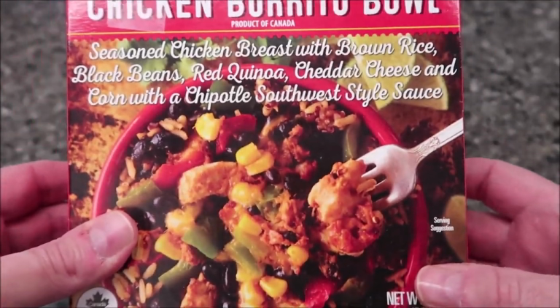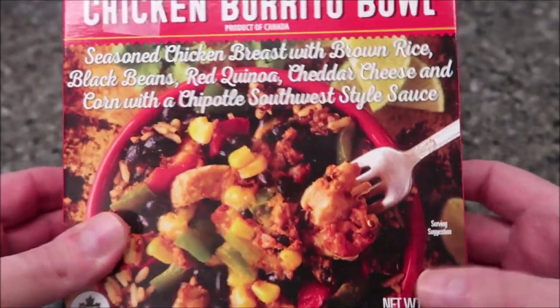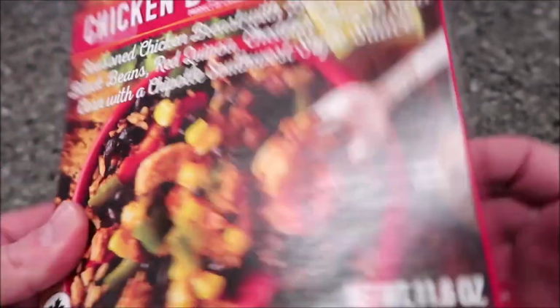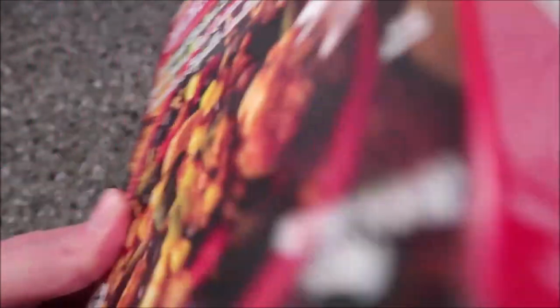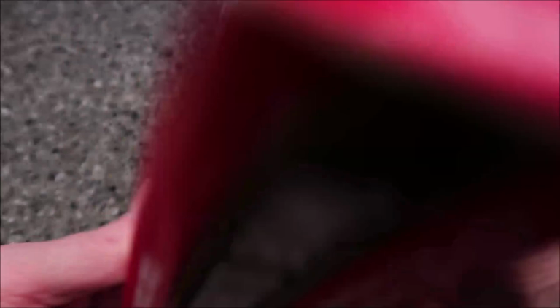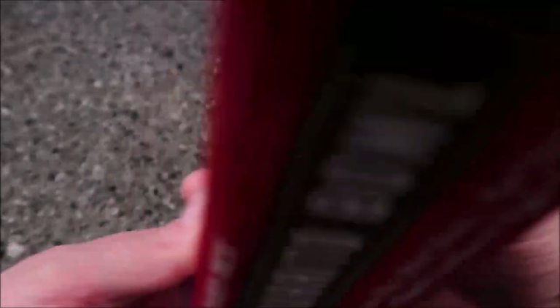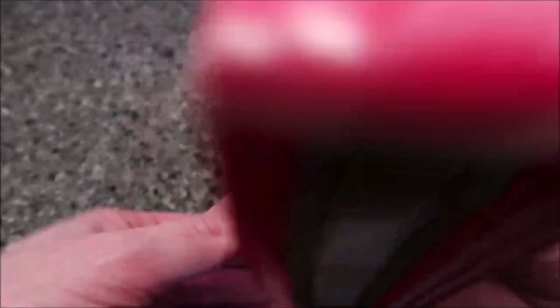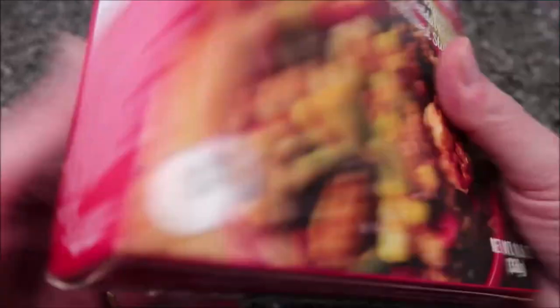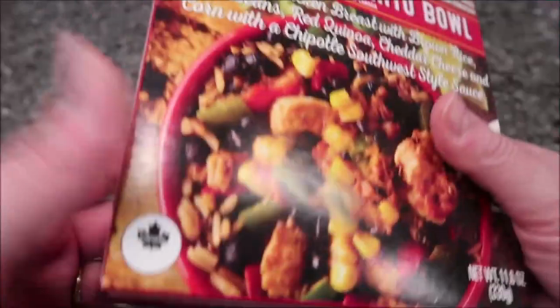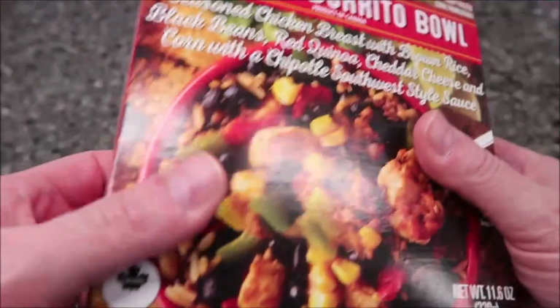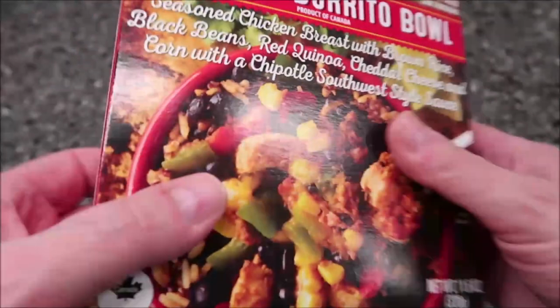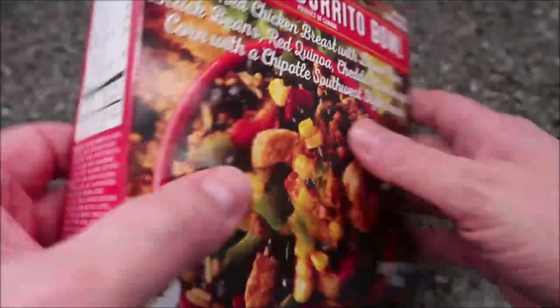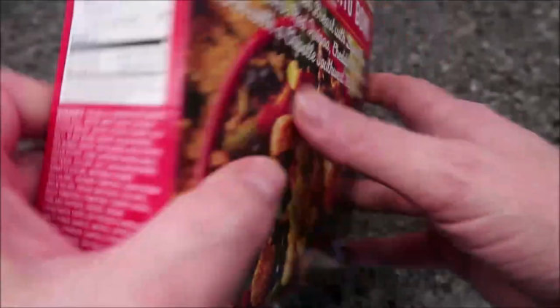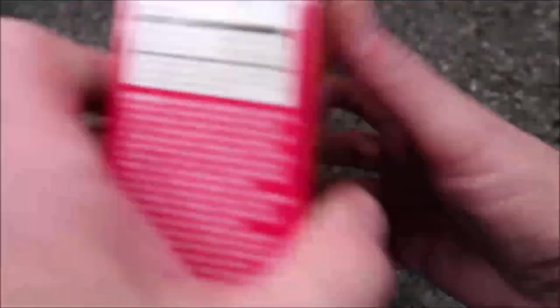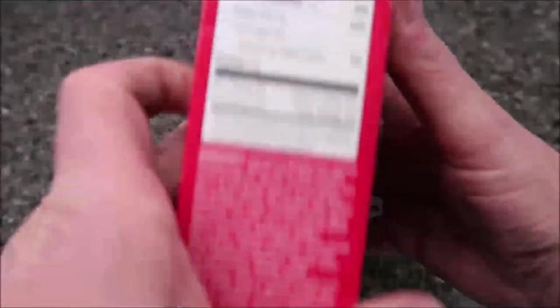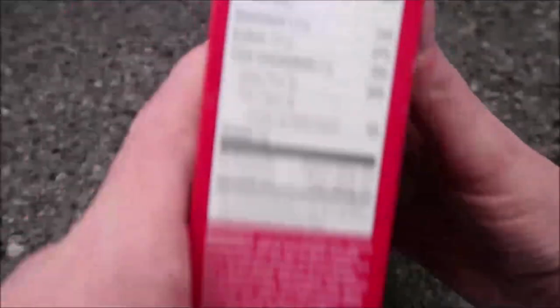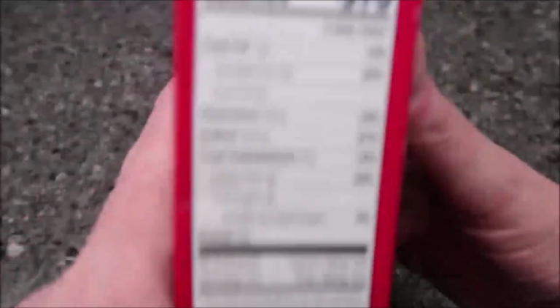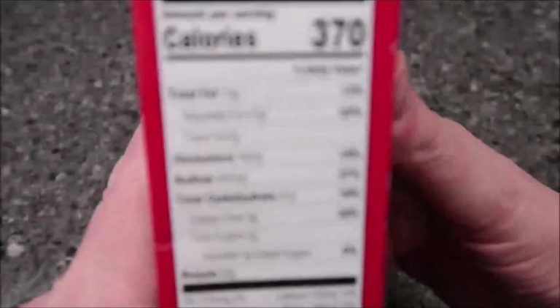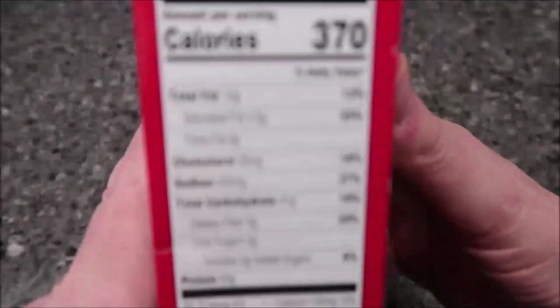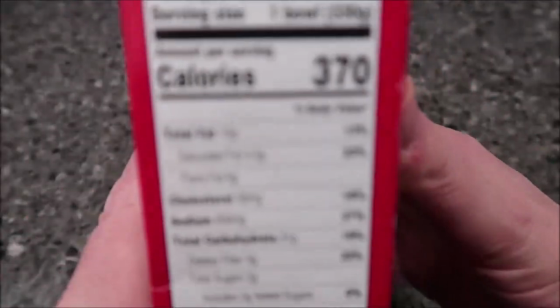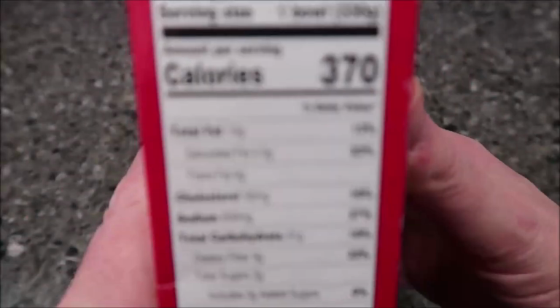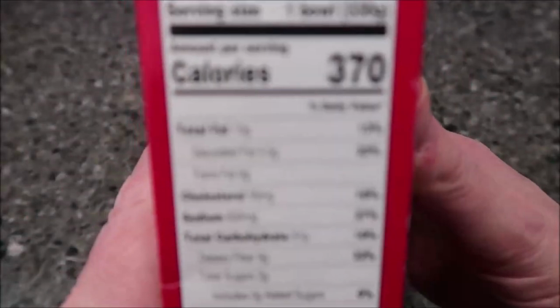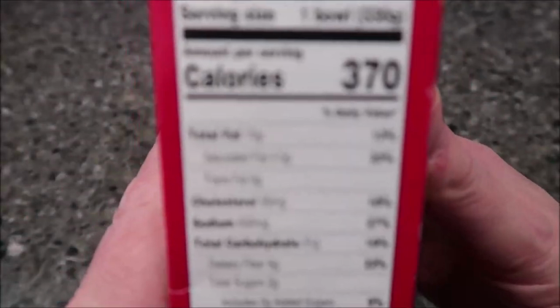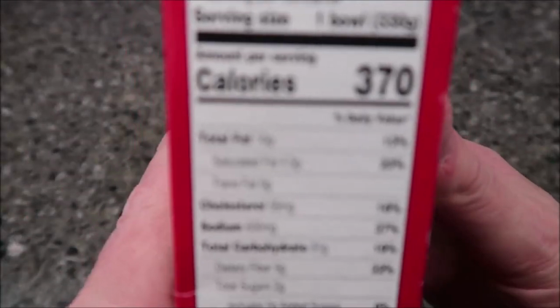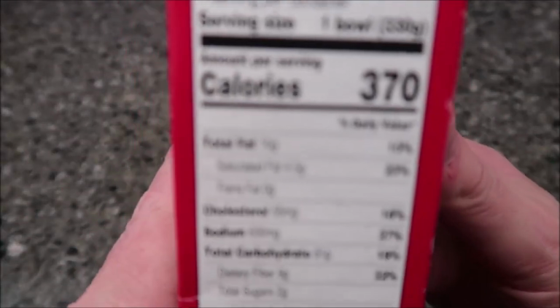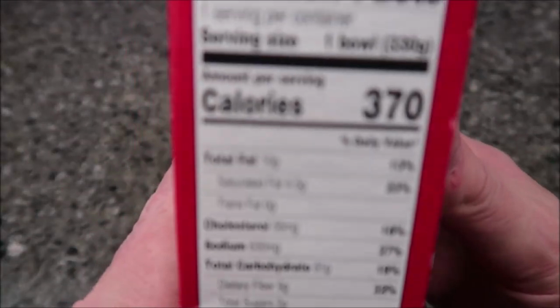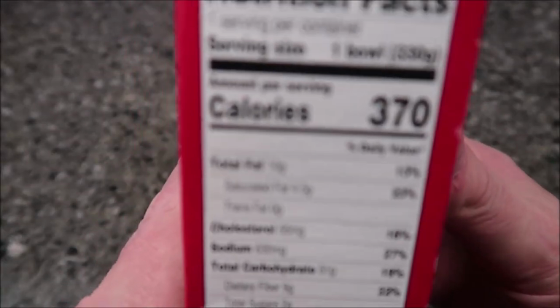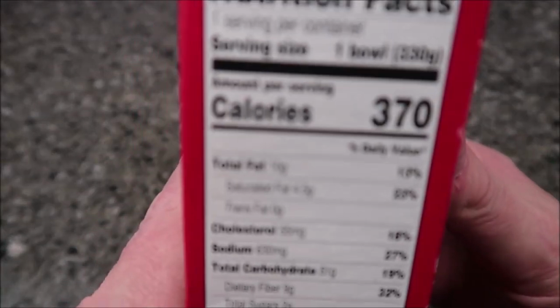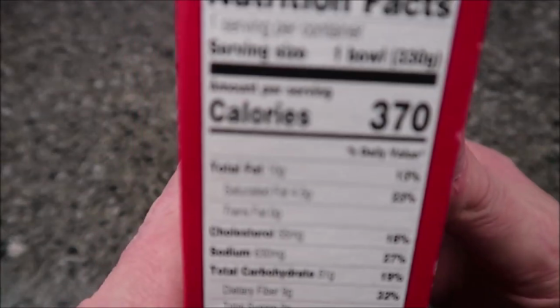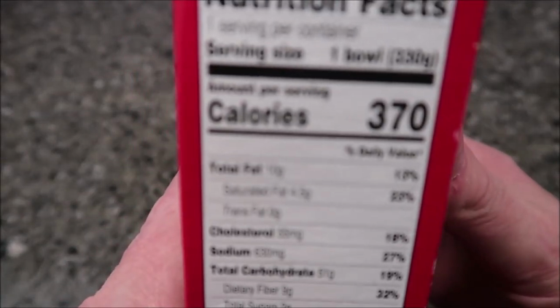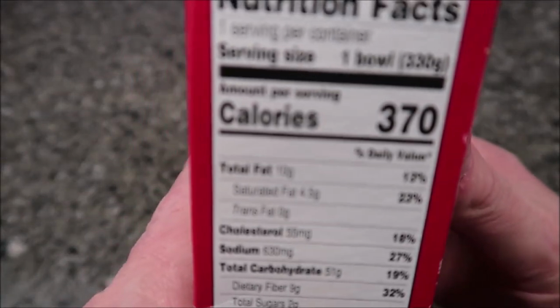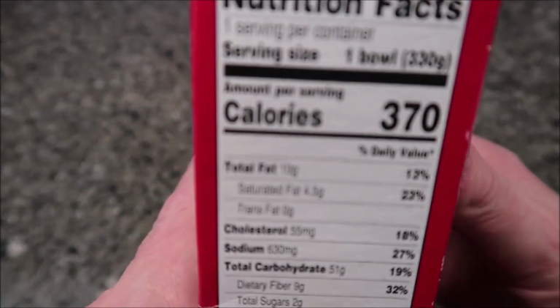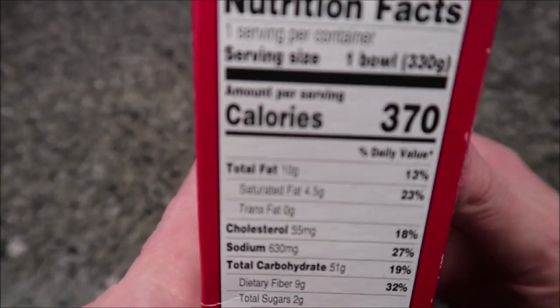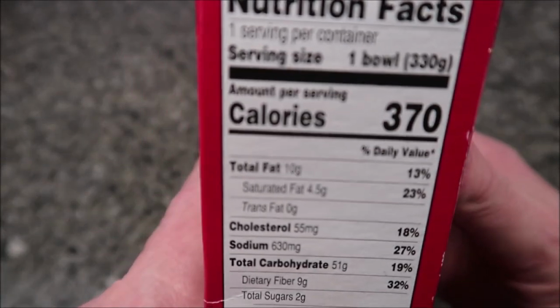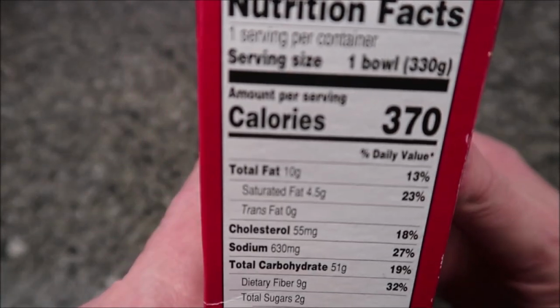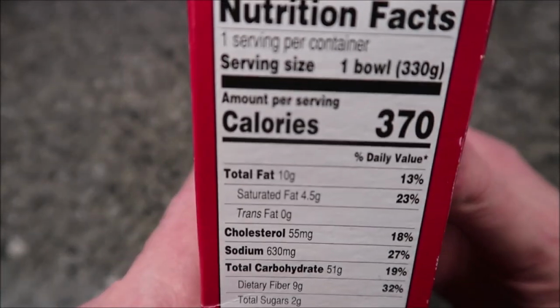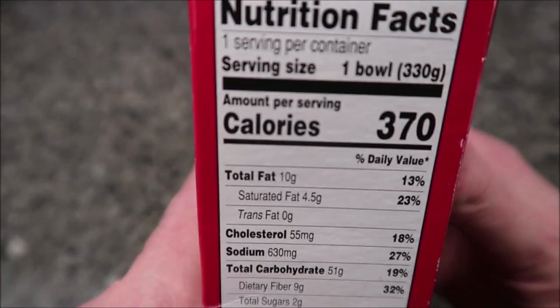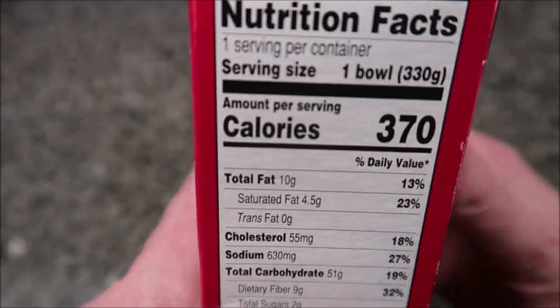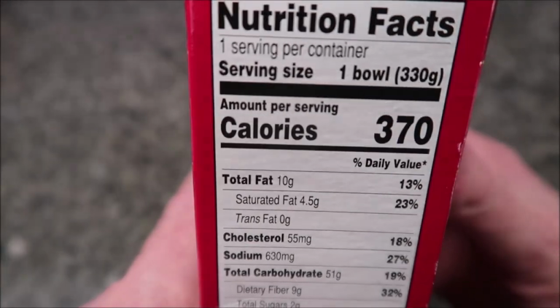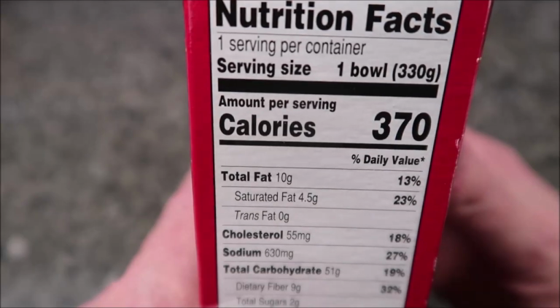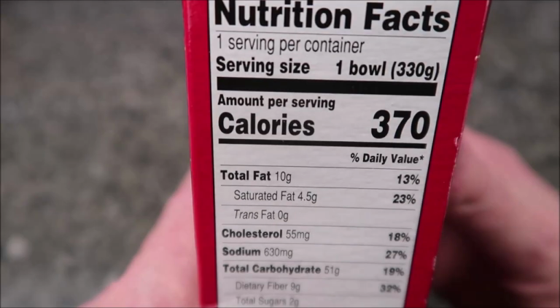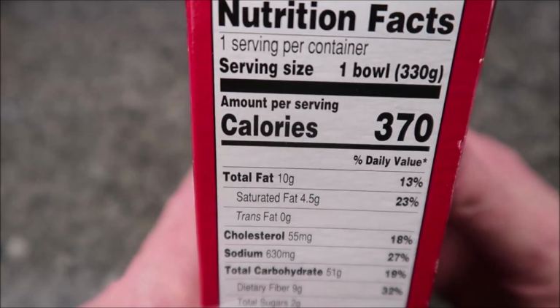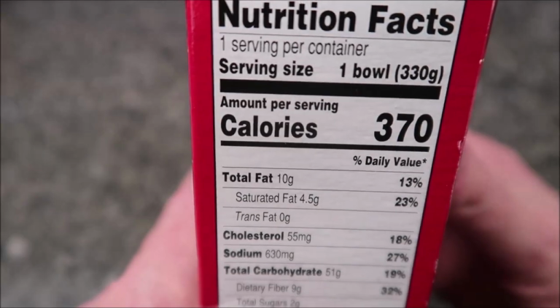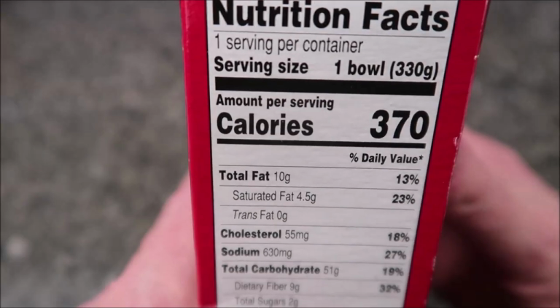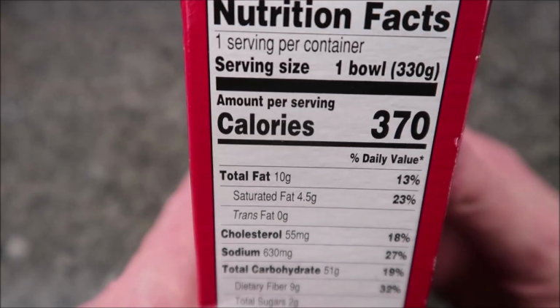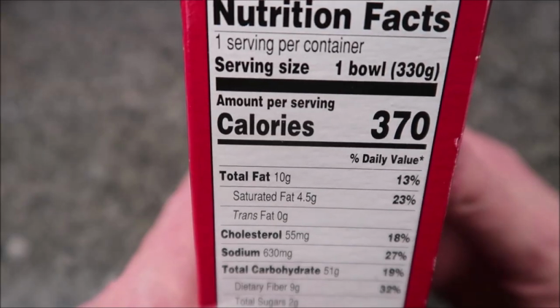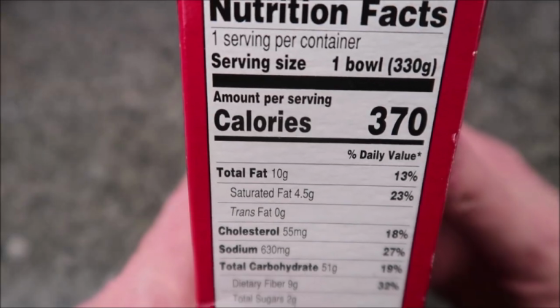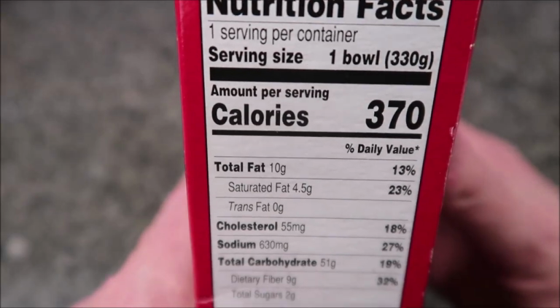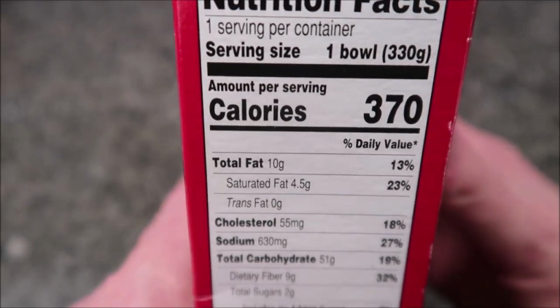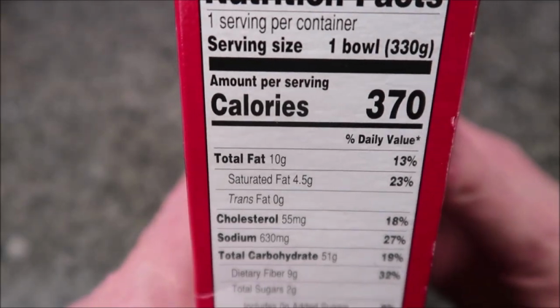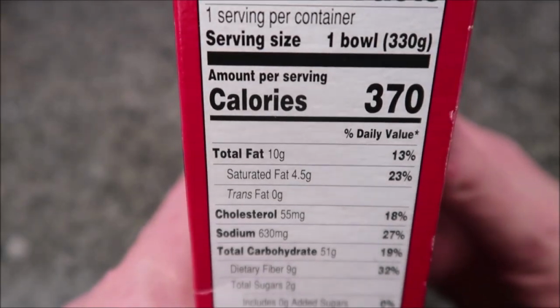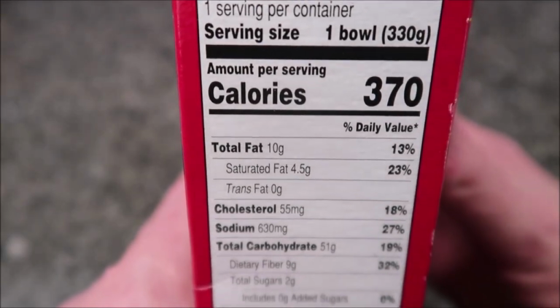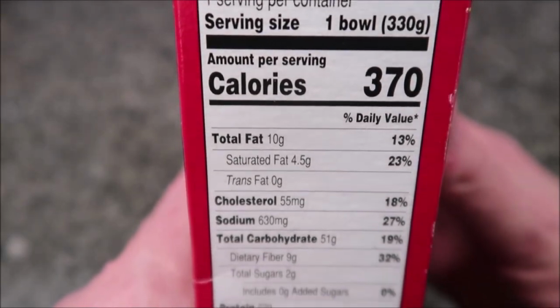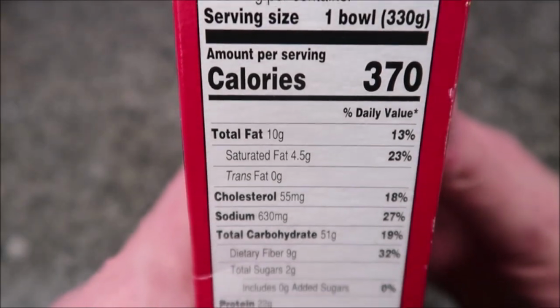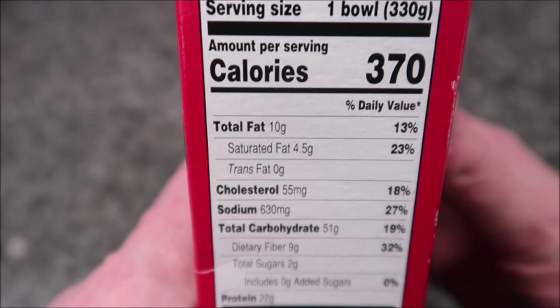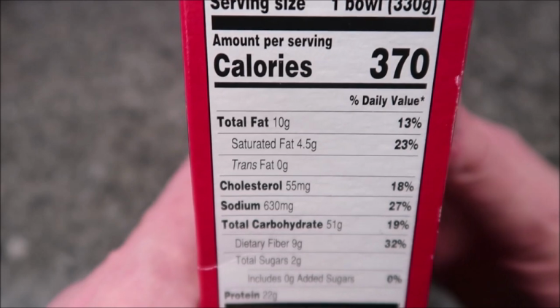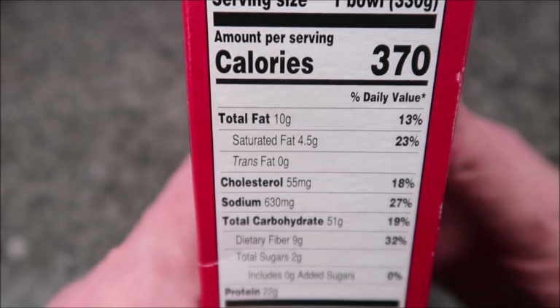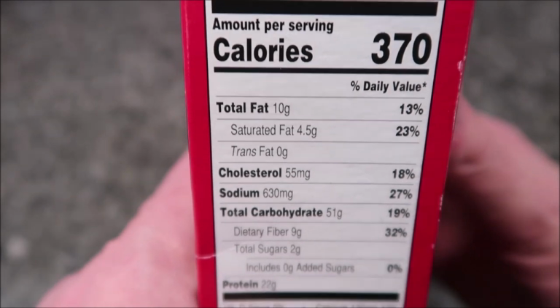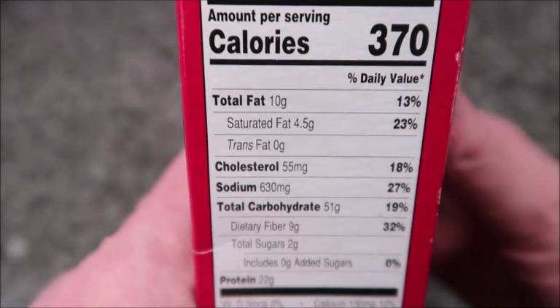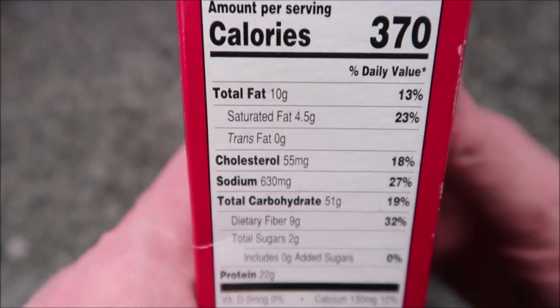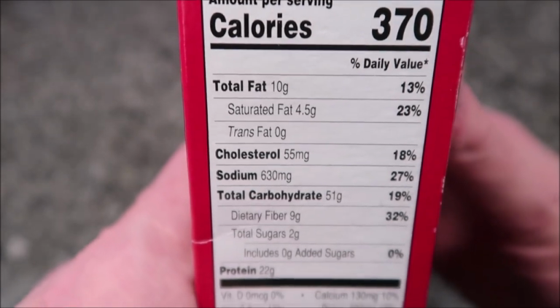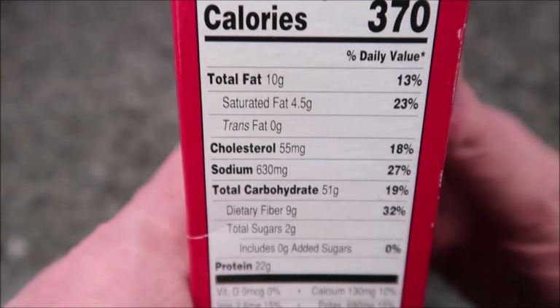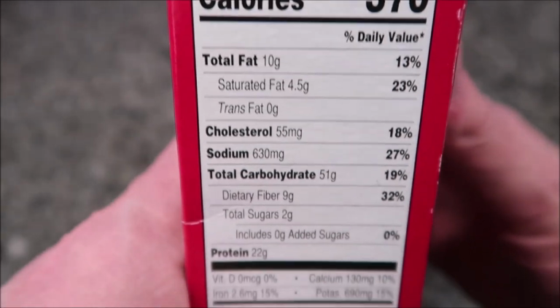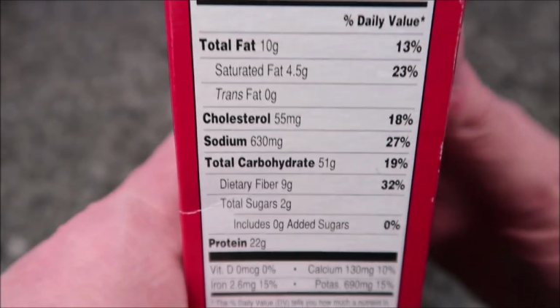Not too bad, looks pretty good. 370 calories for the whole bowl, and there's your other nutritional info.